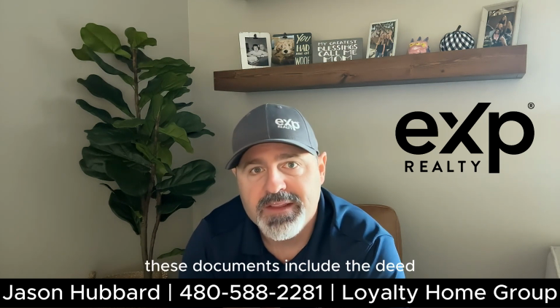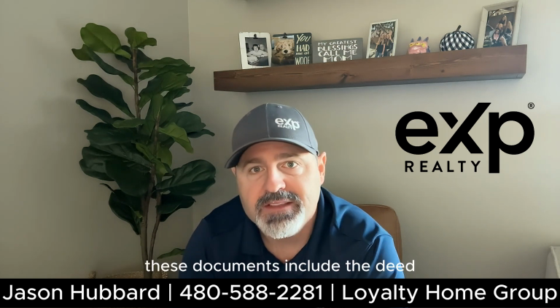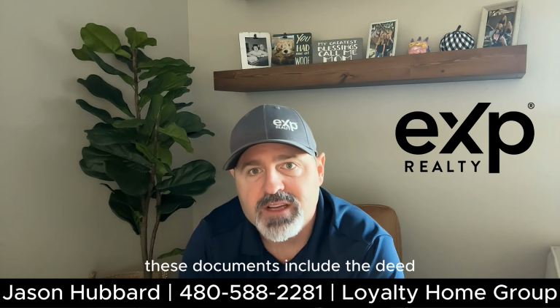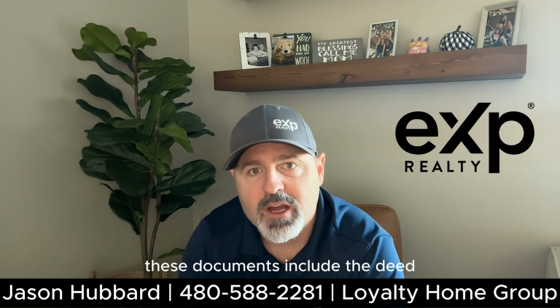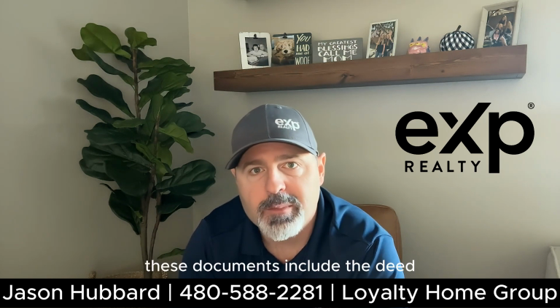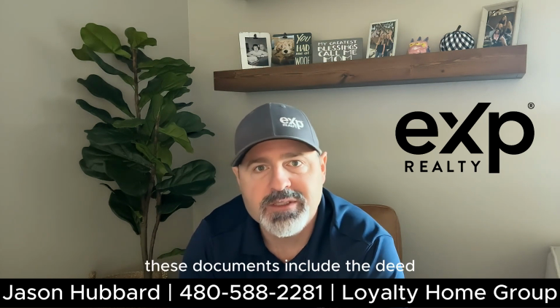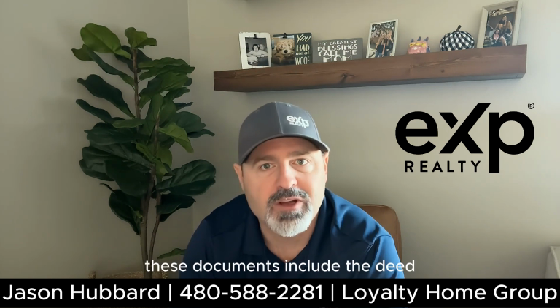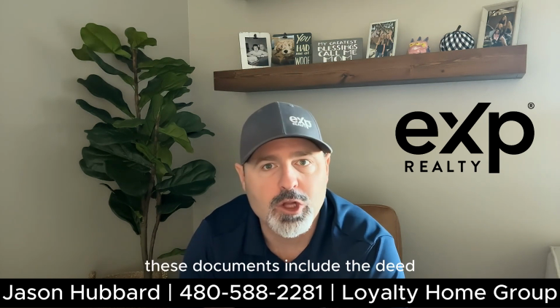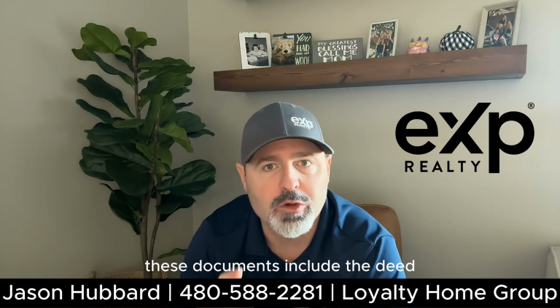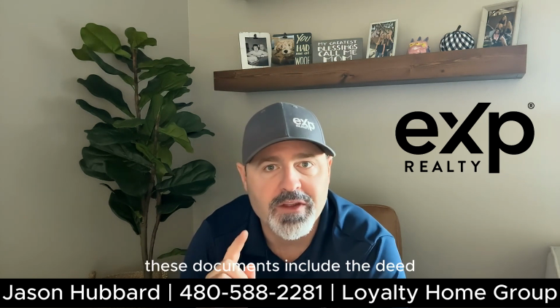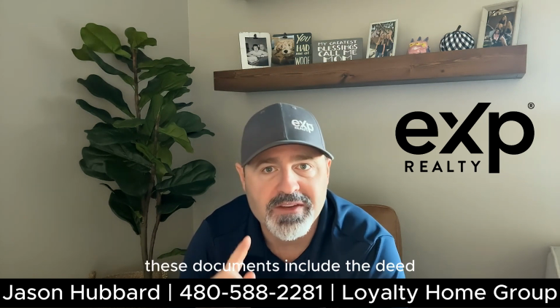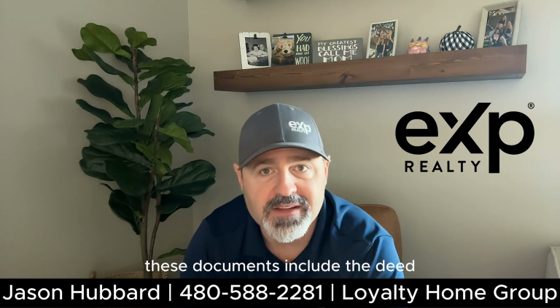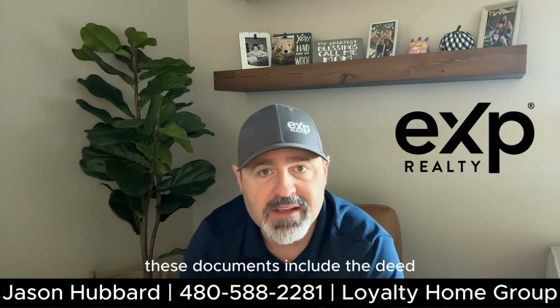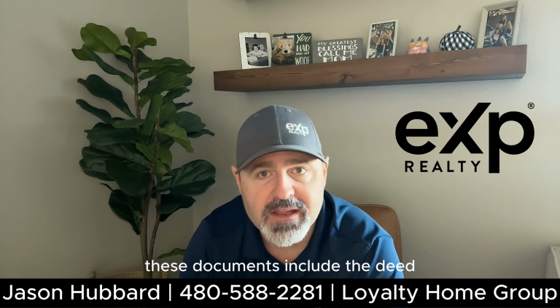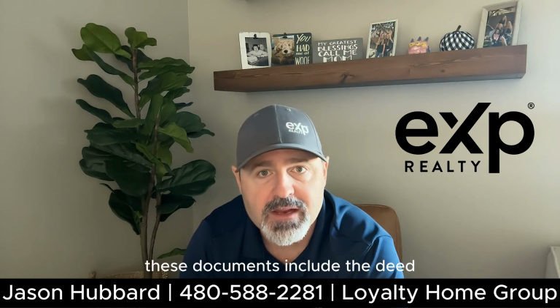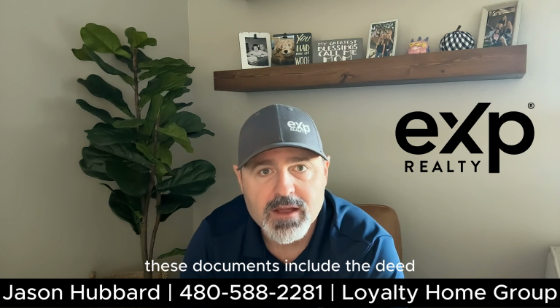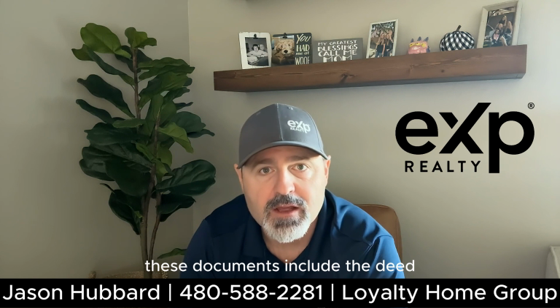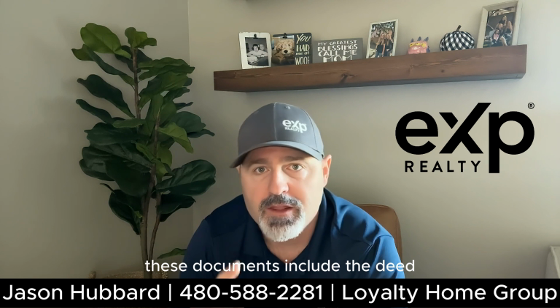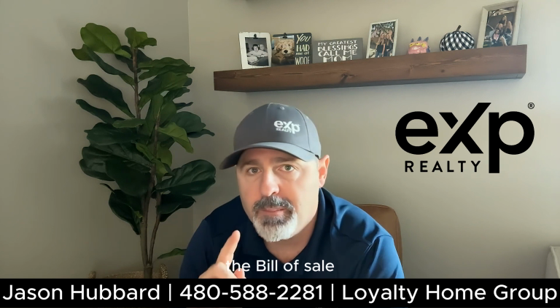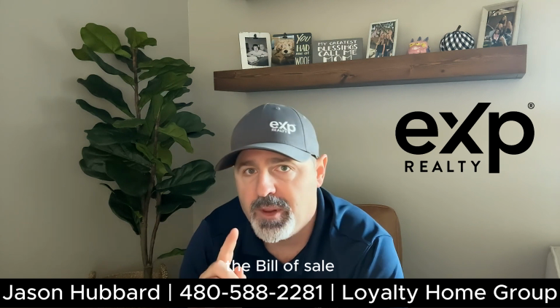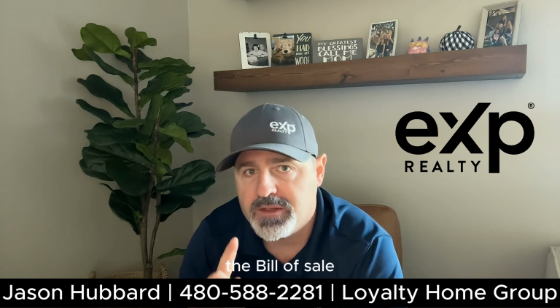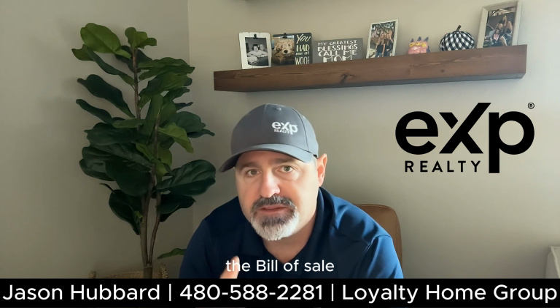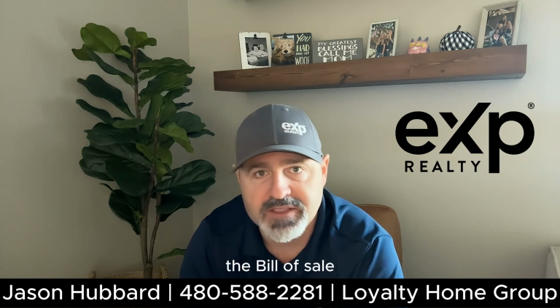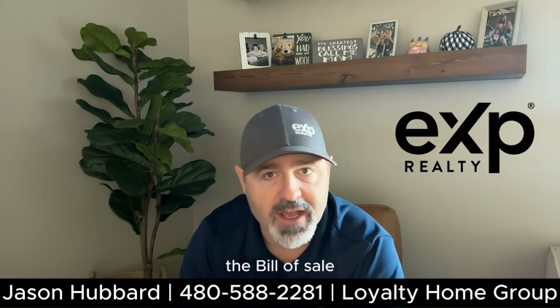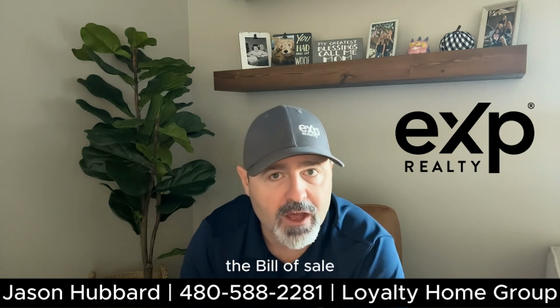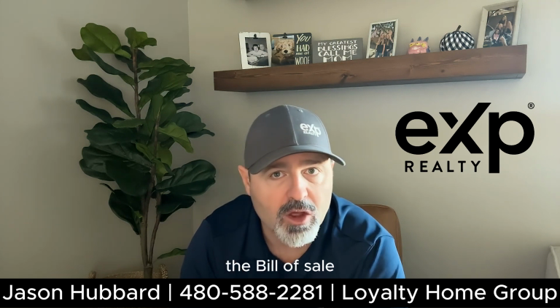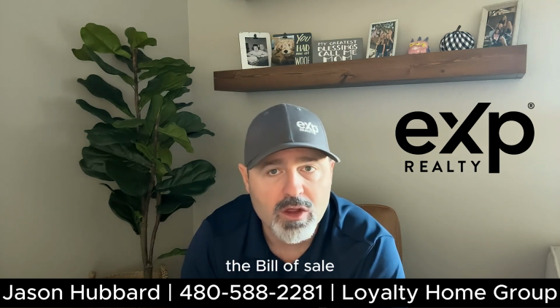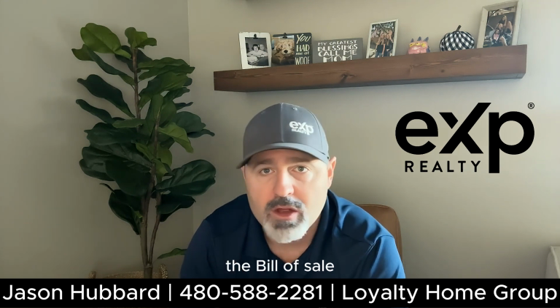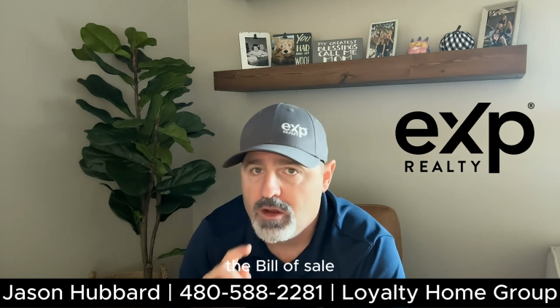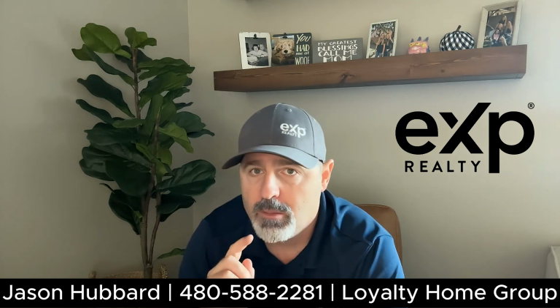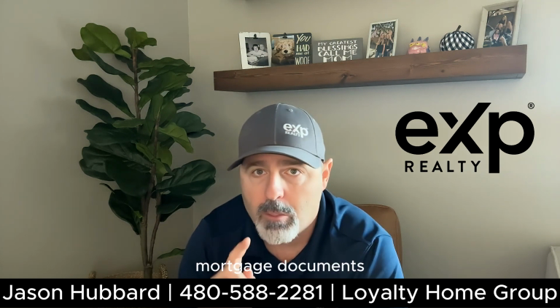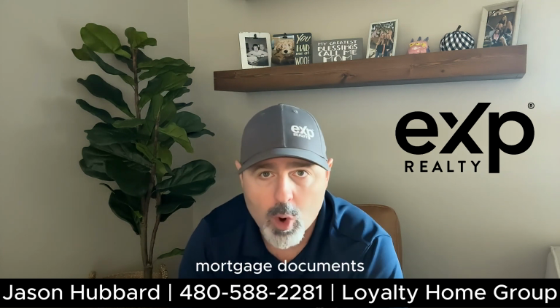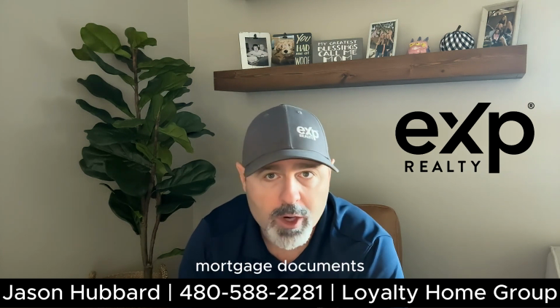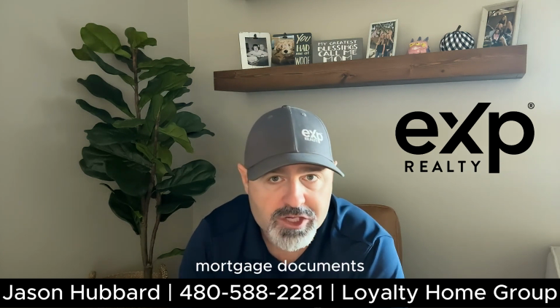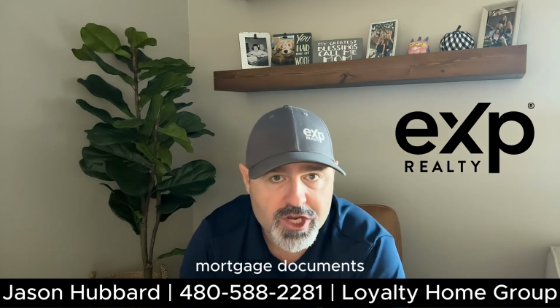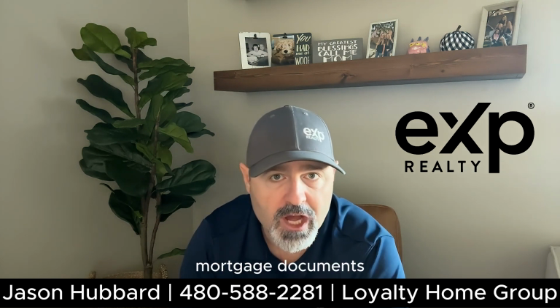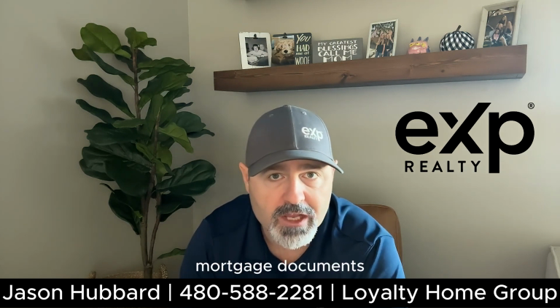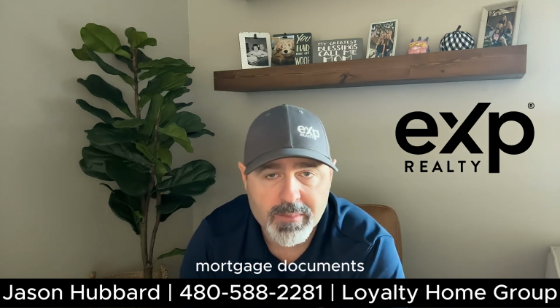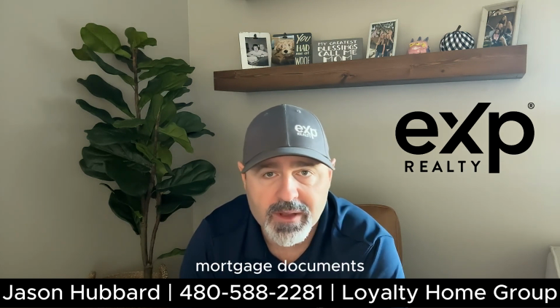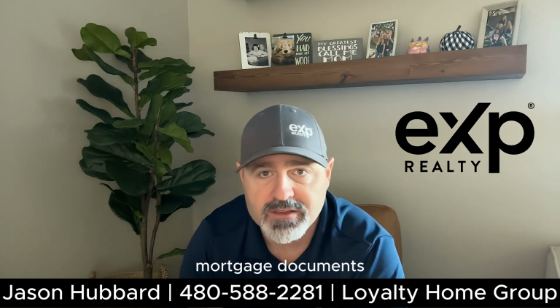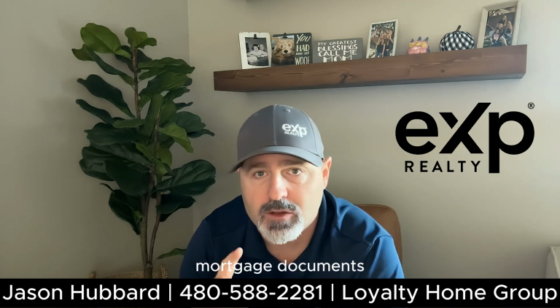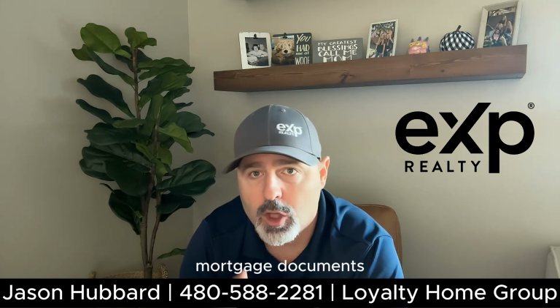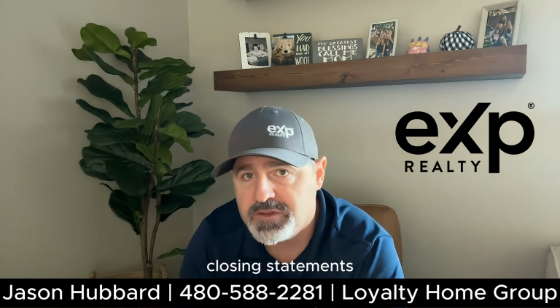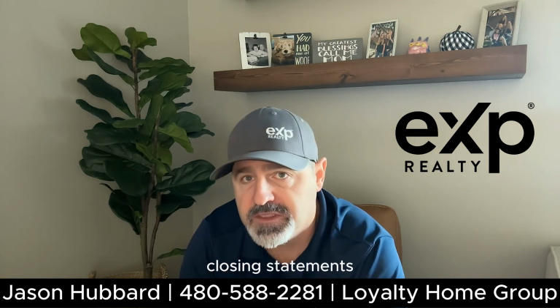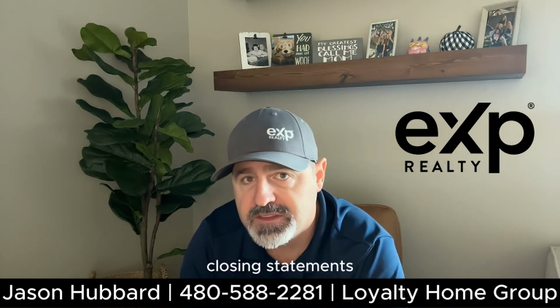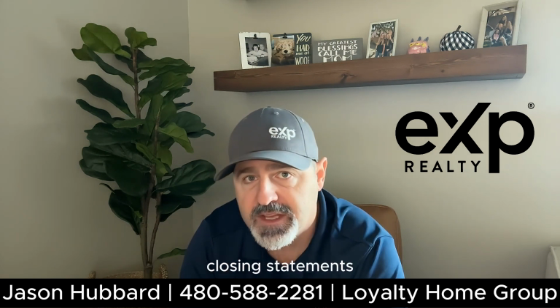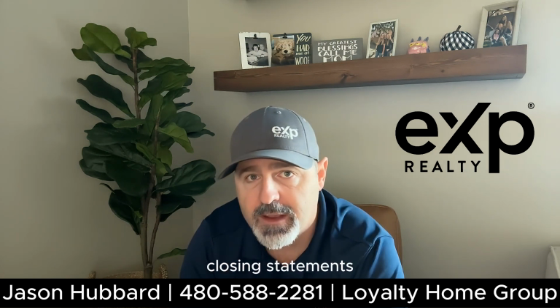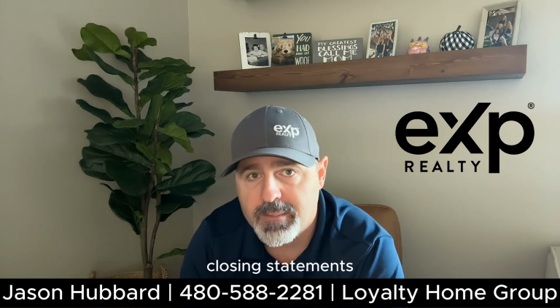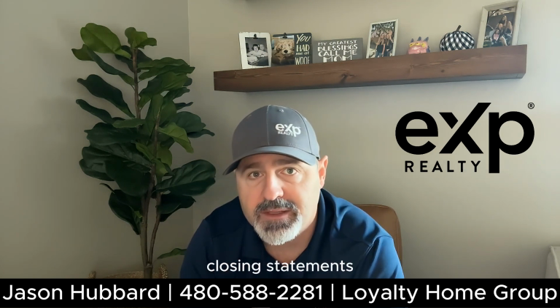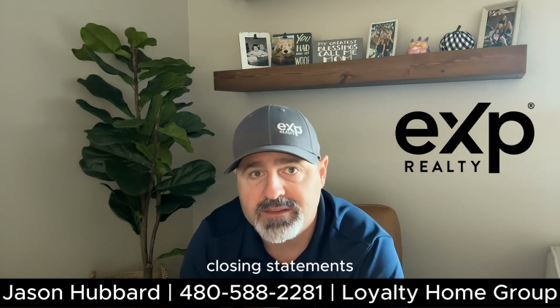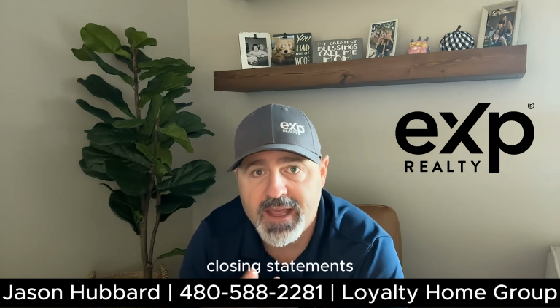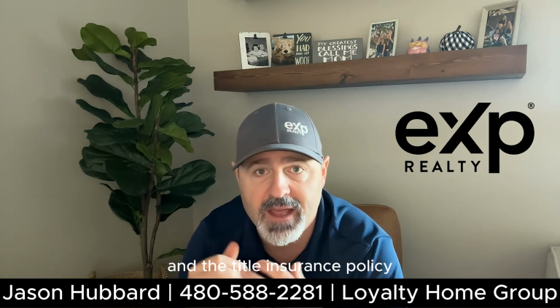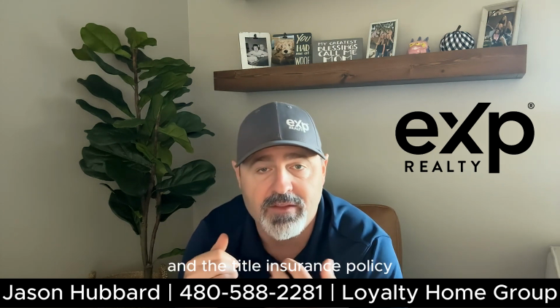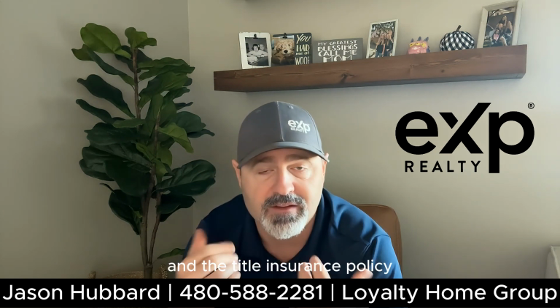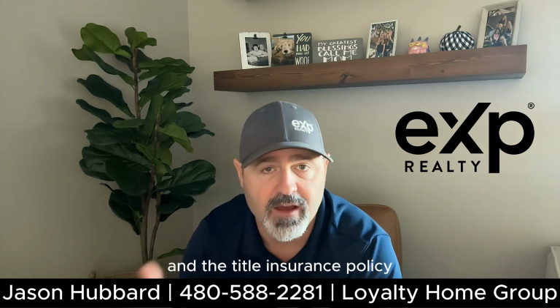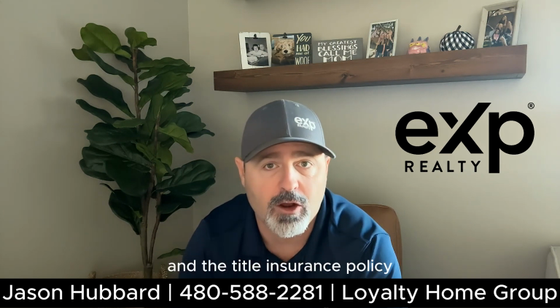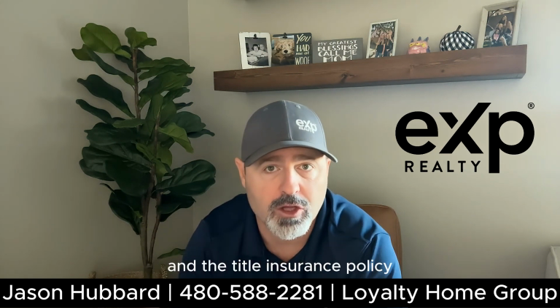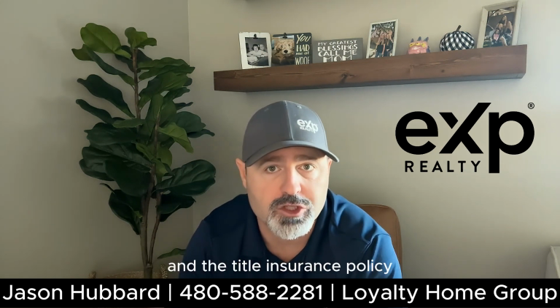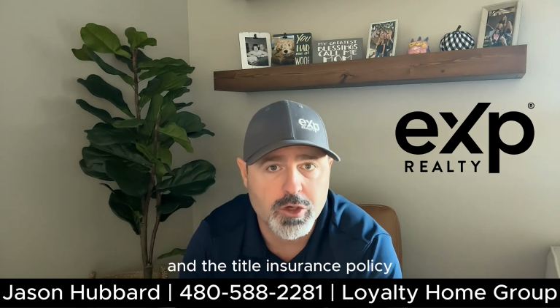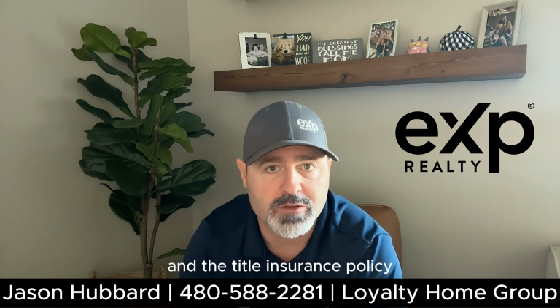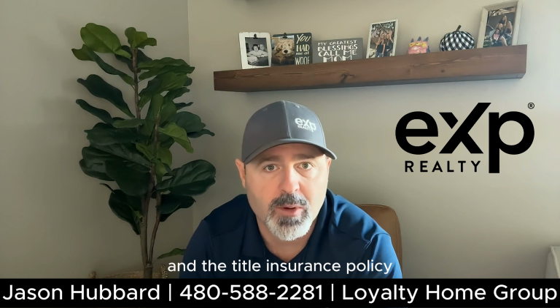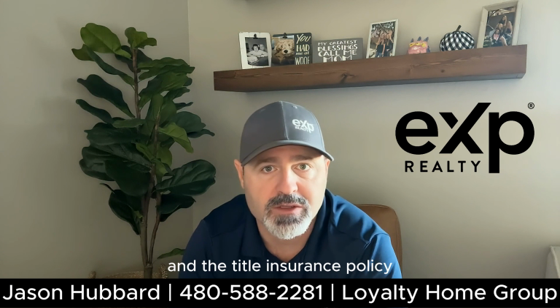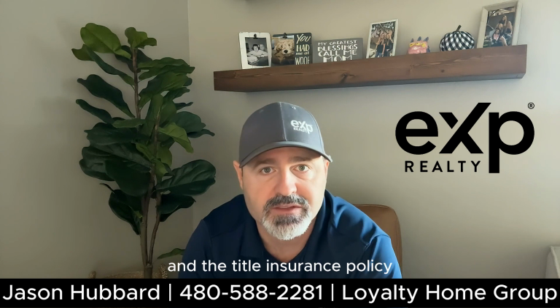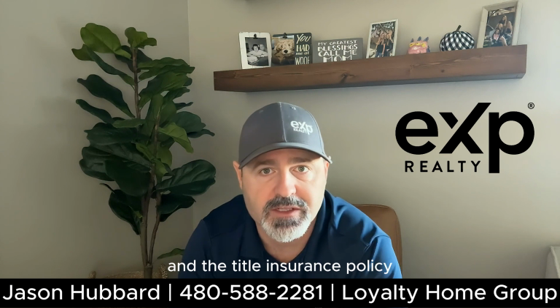These documents include the deed, the bill of sale, mortgage documents, closing statements, and the title insurance policy.